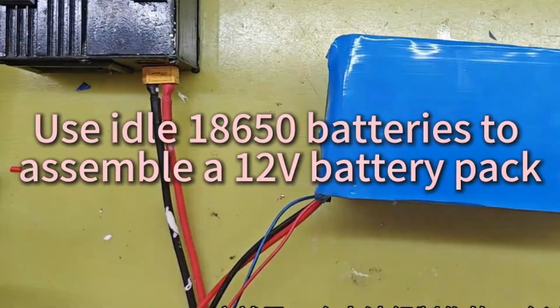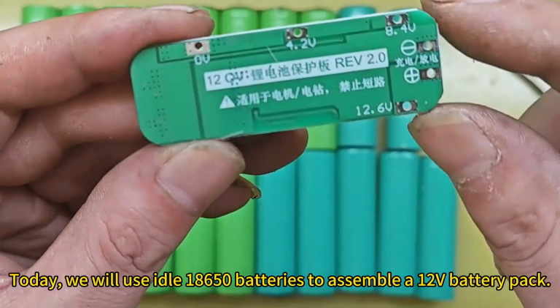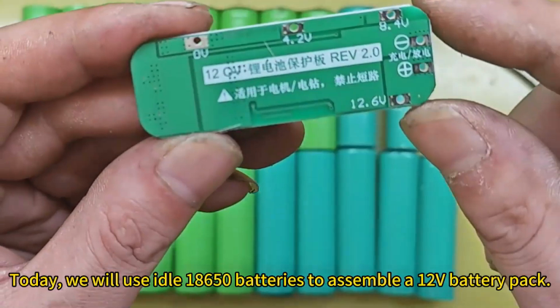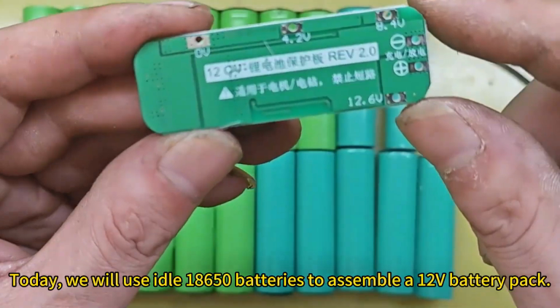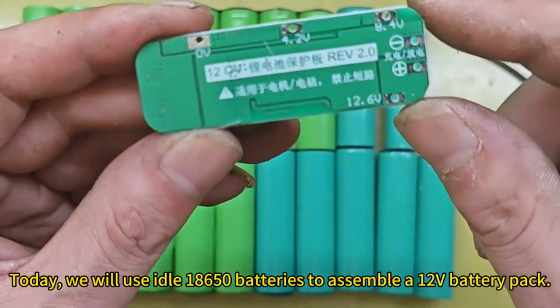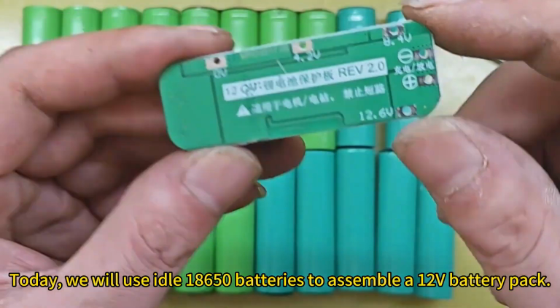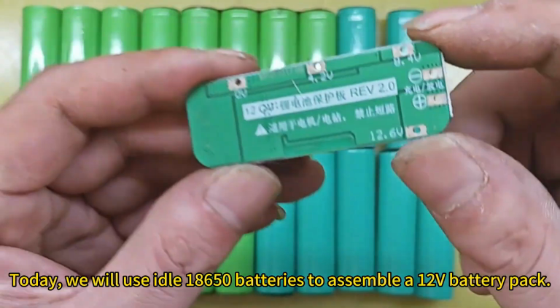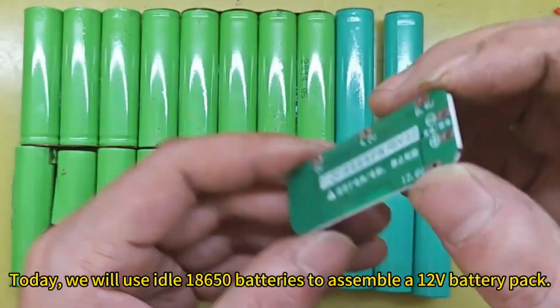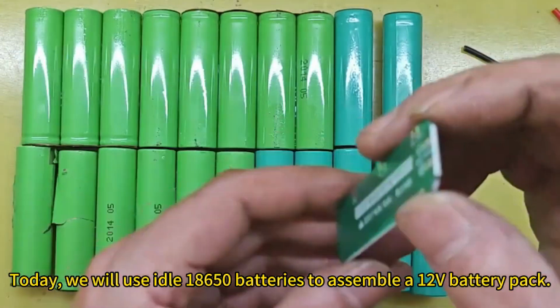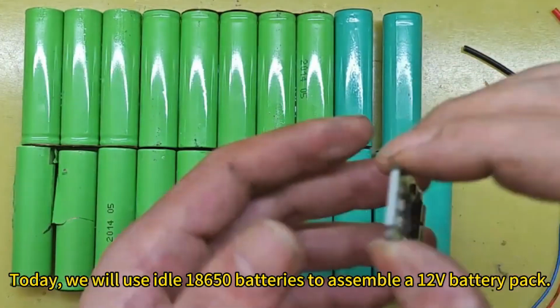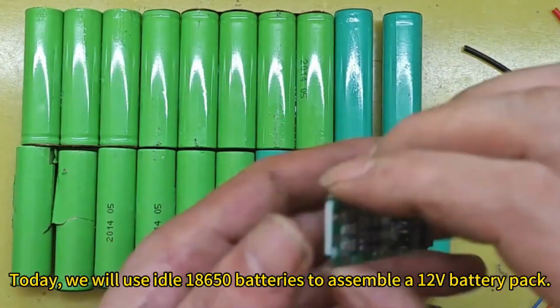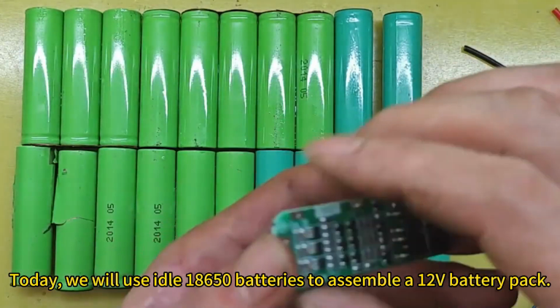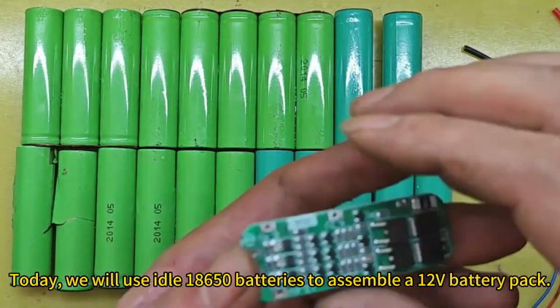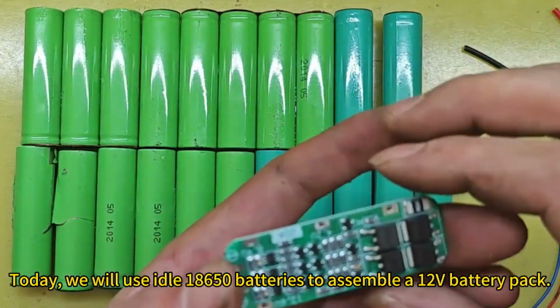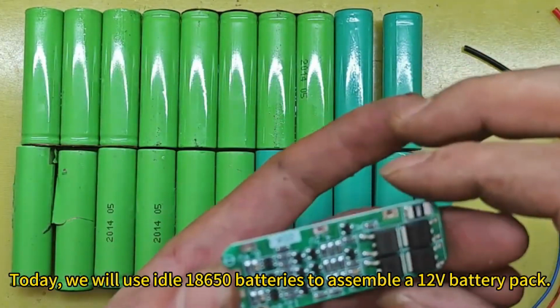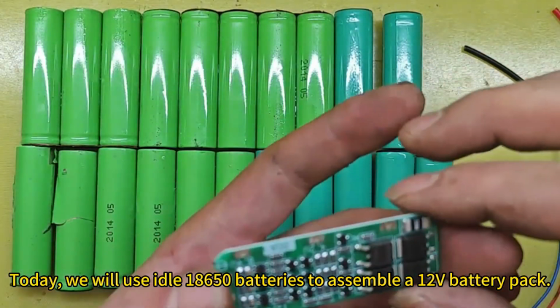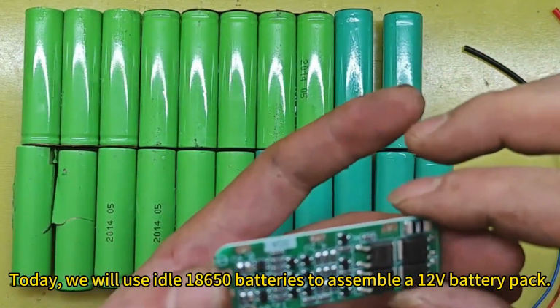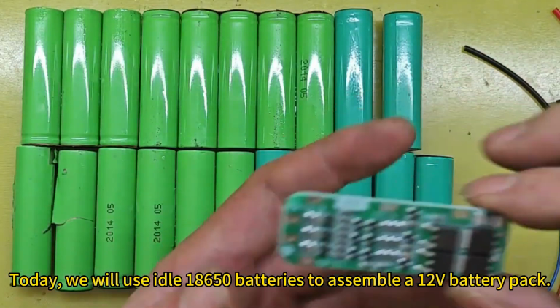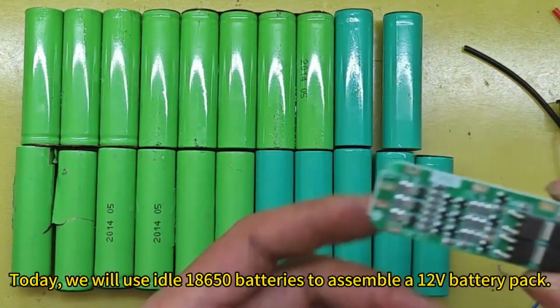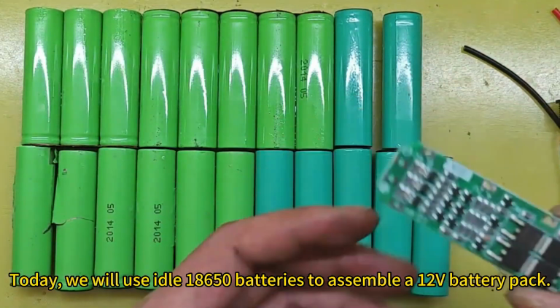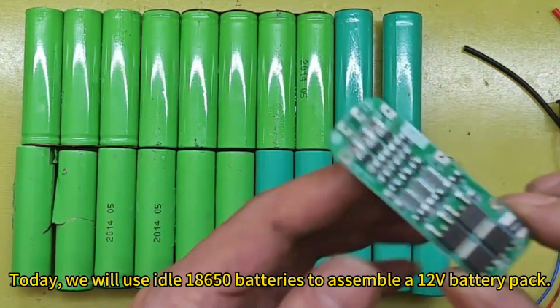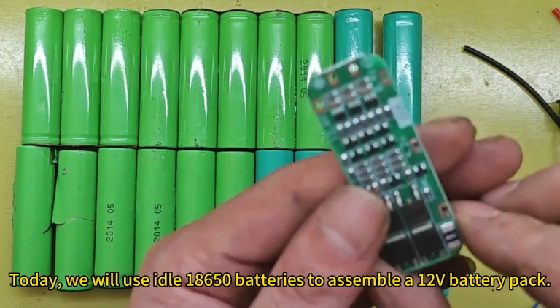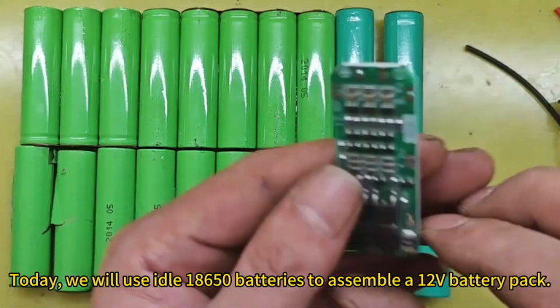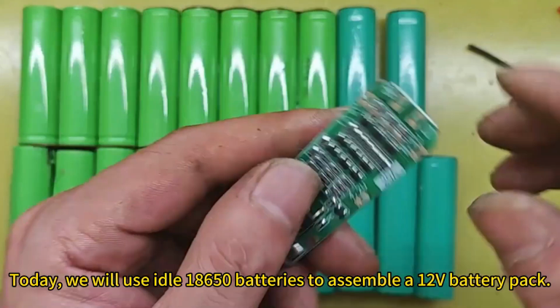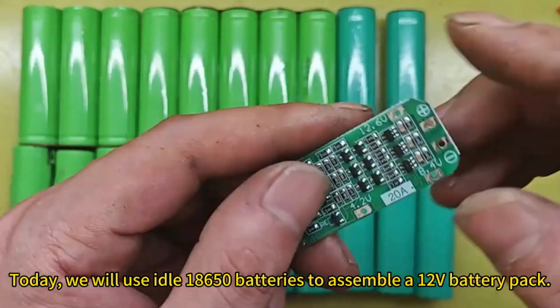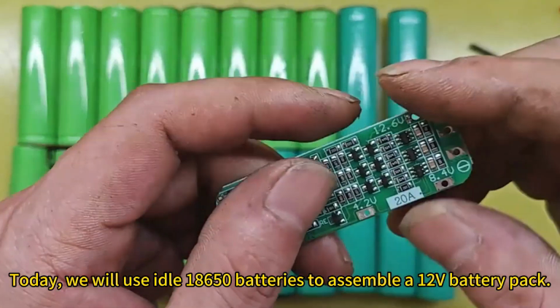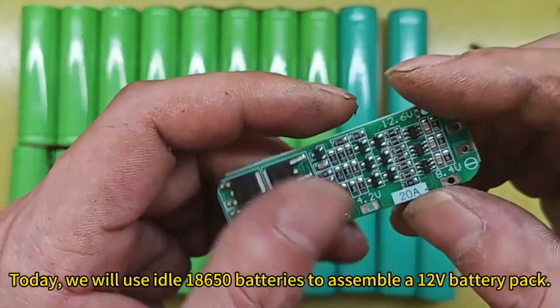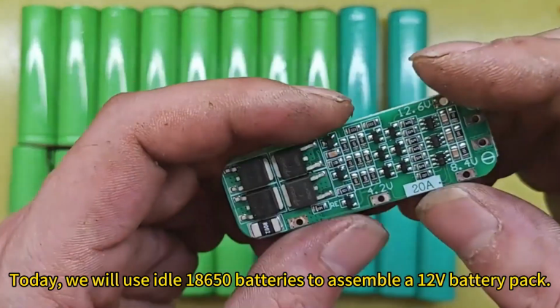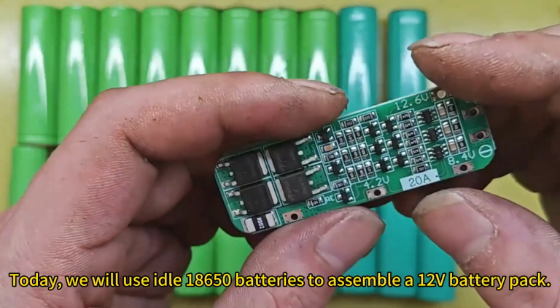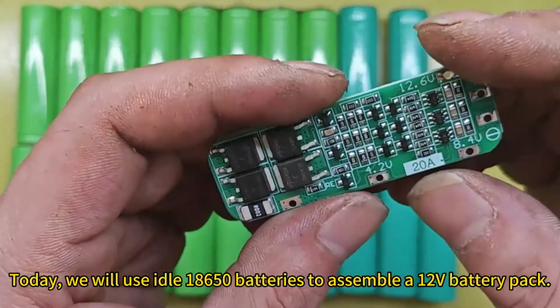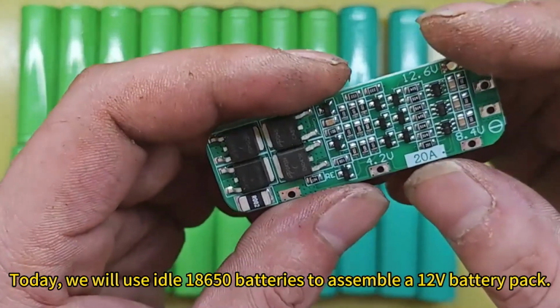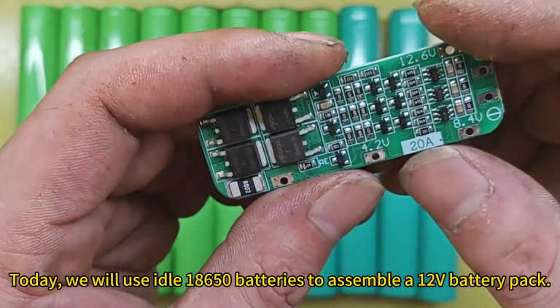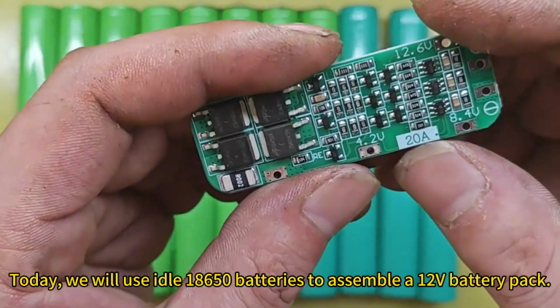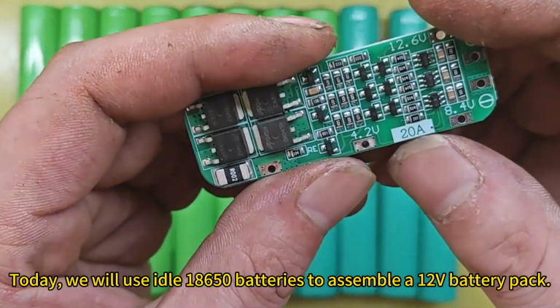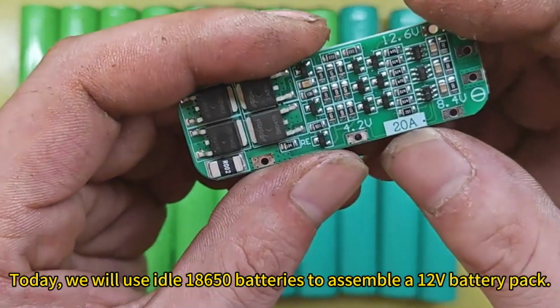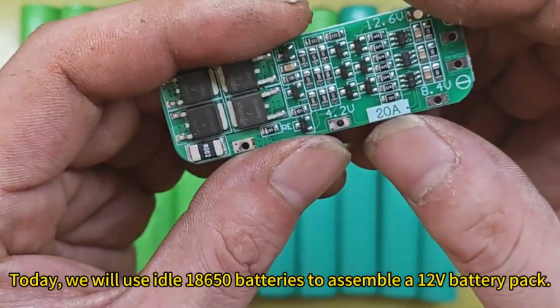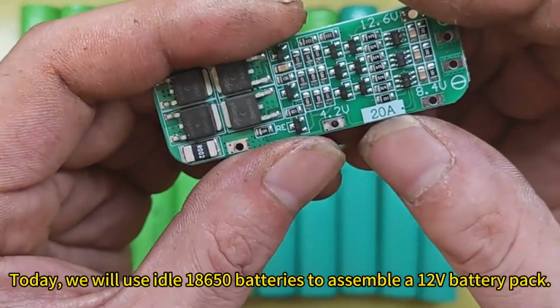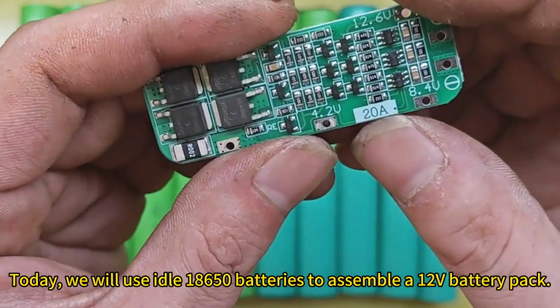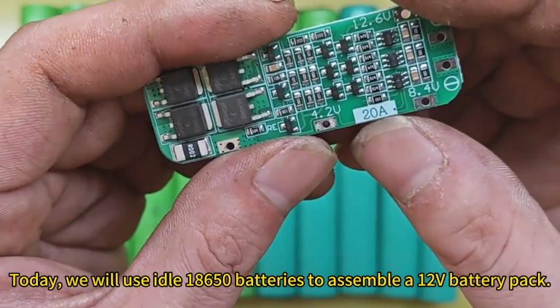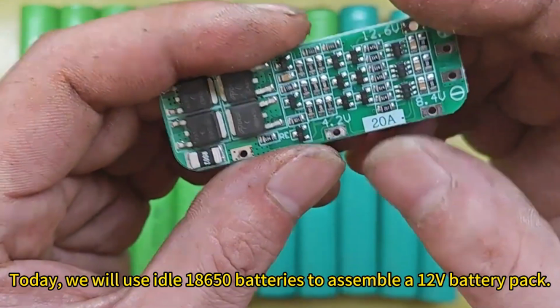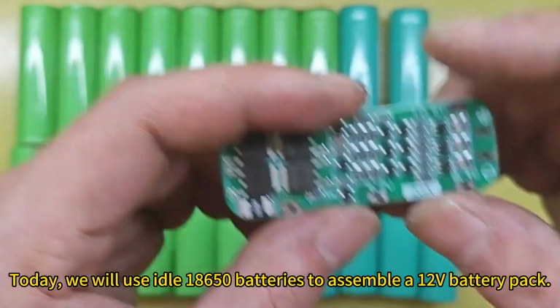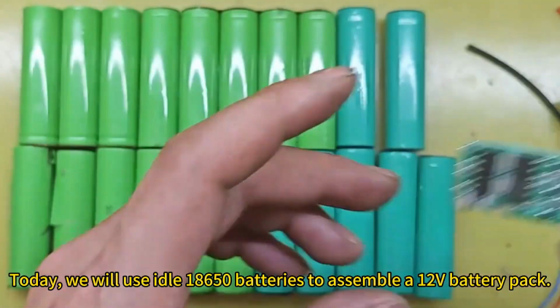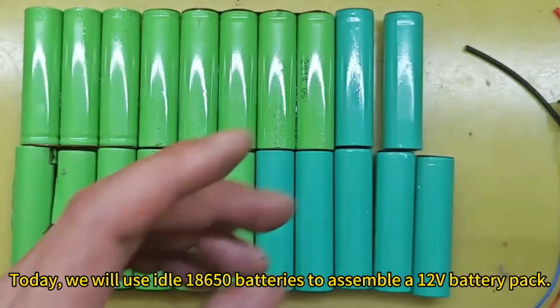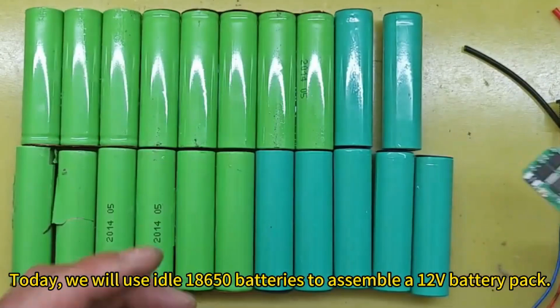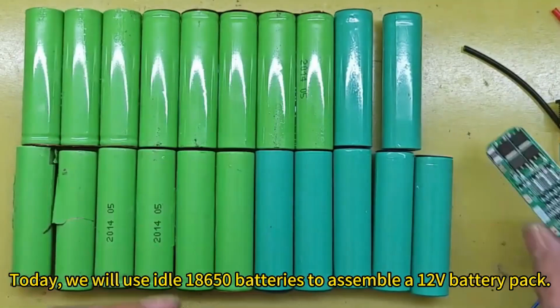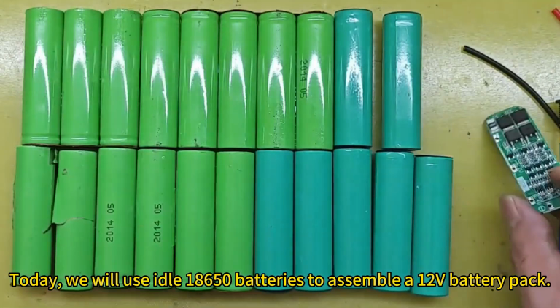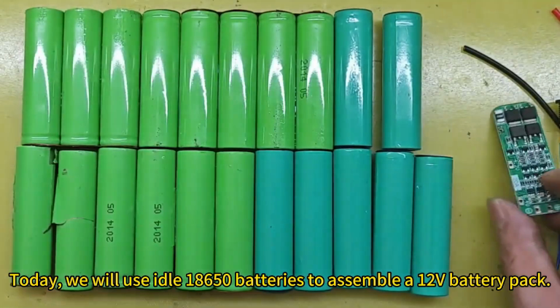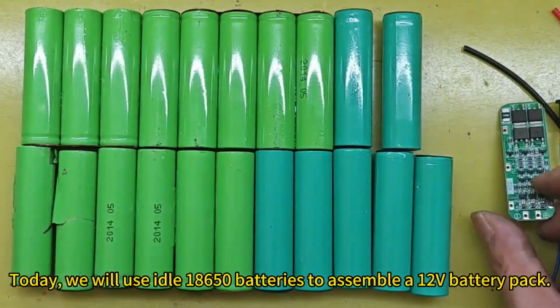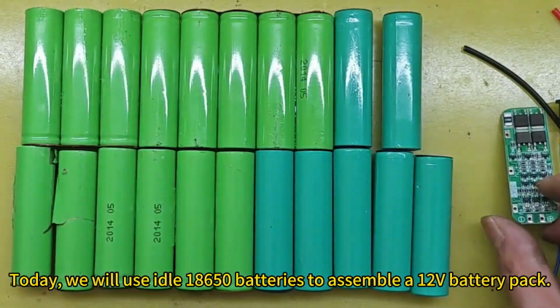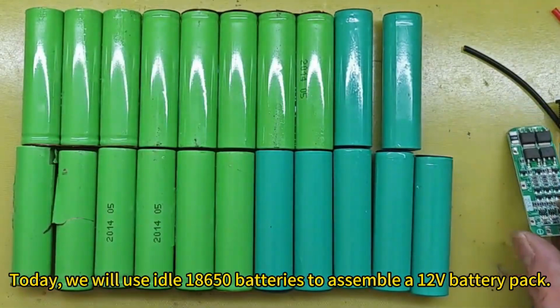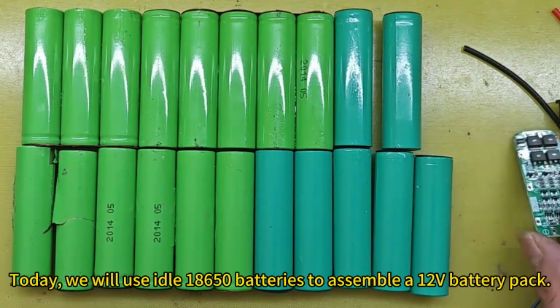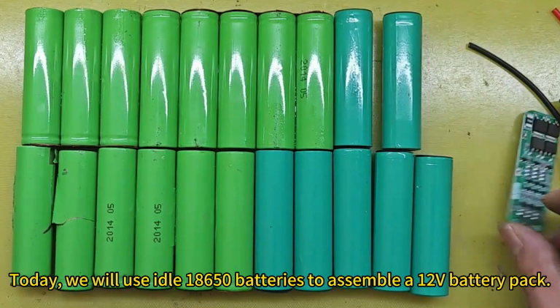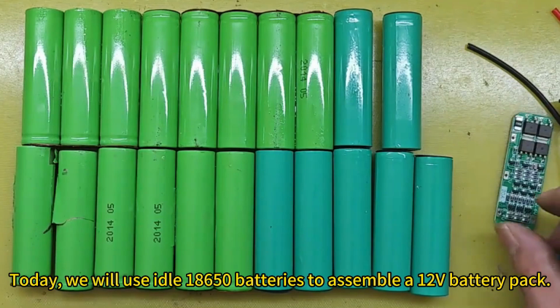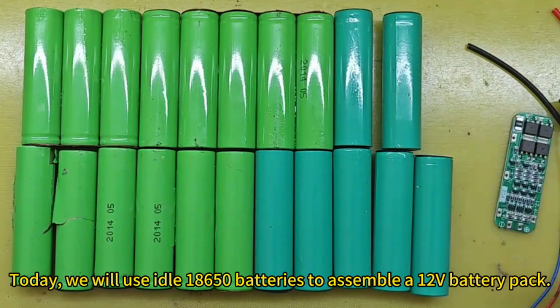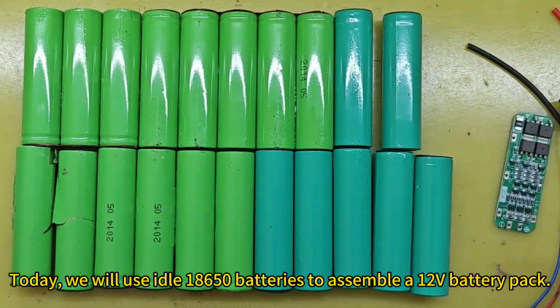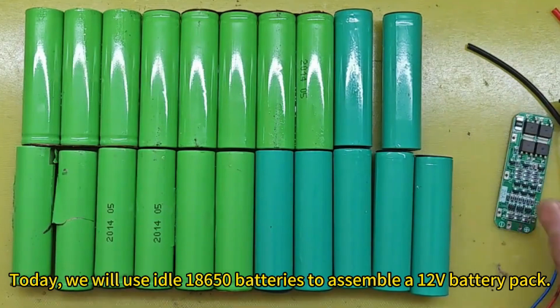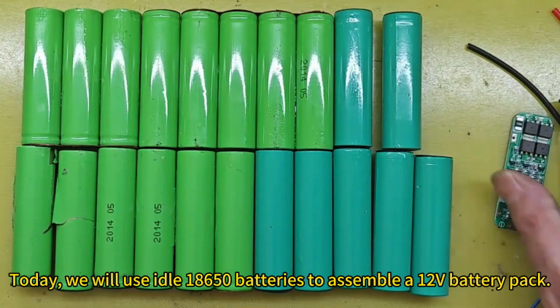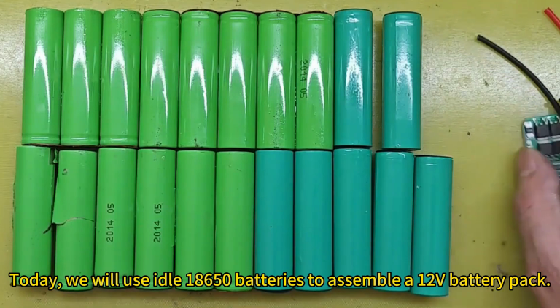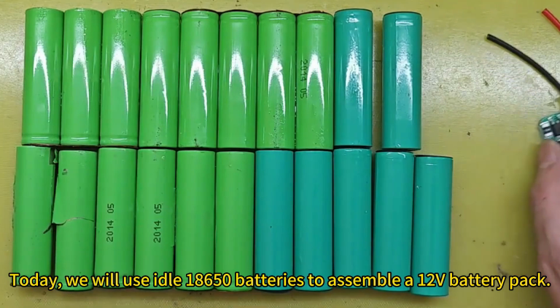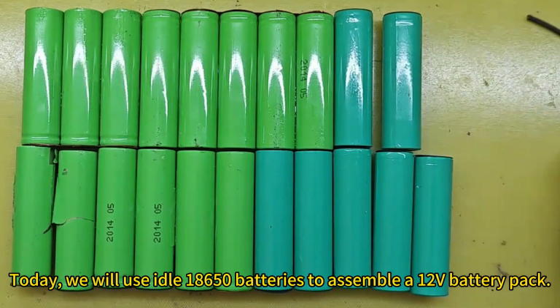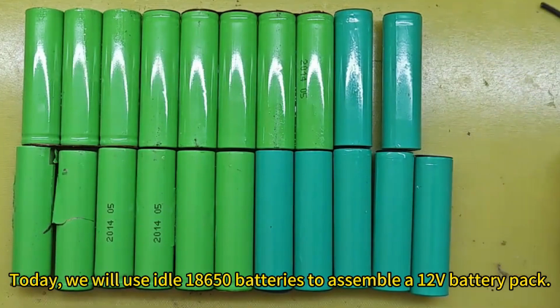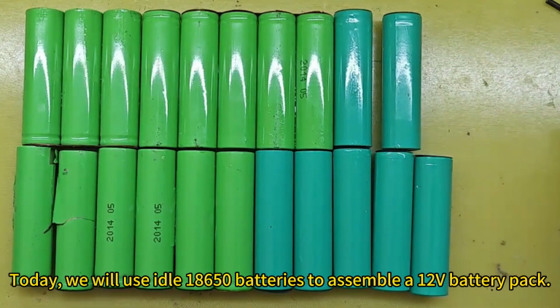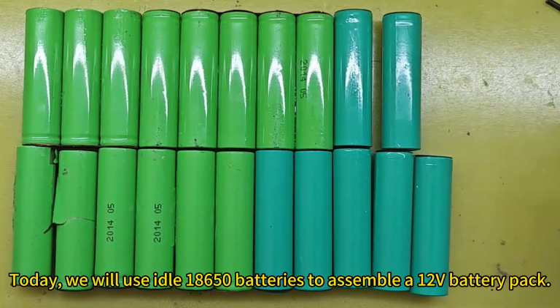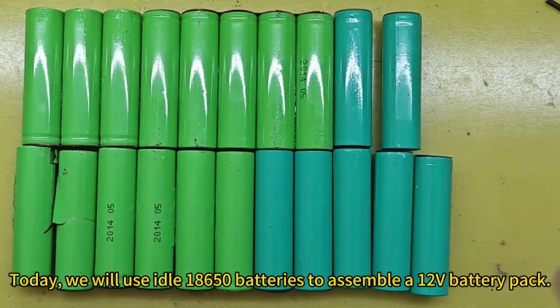Today, we will use idle 18,650 batteries to assemble a 12V battery pack.